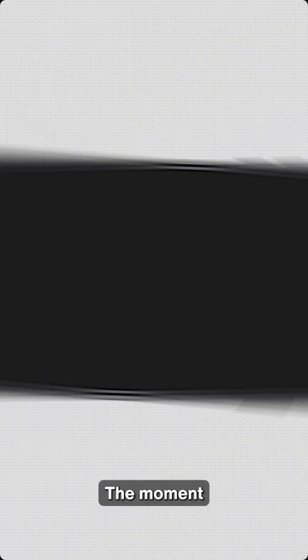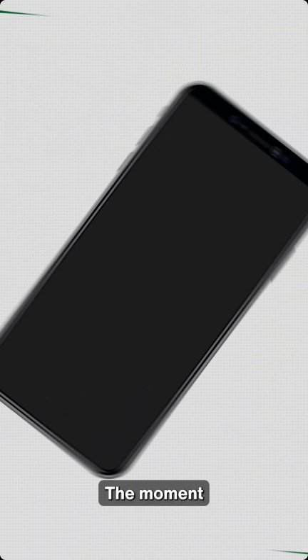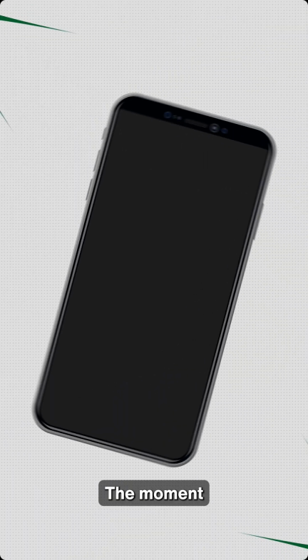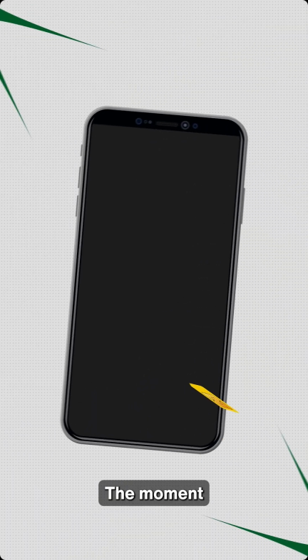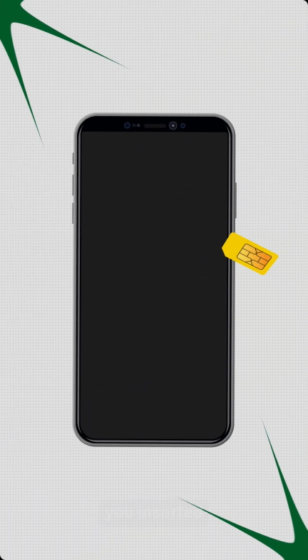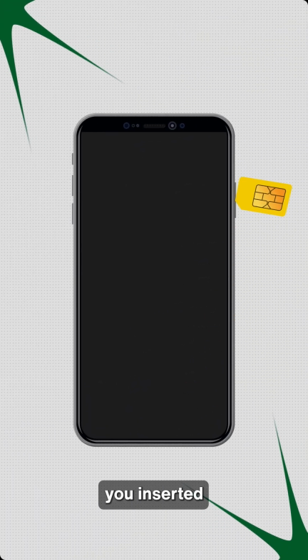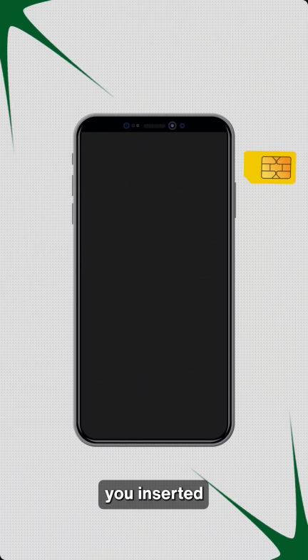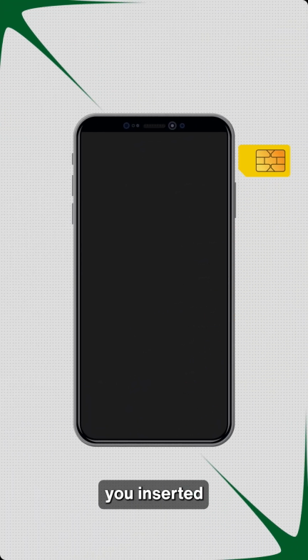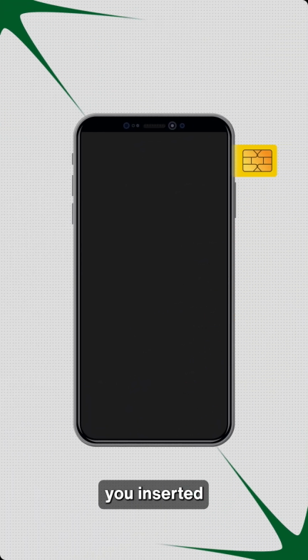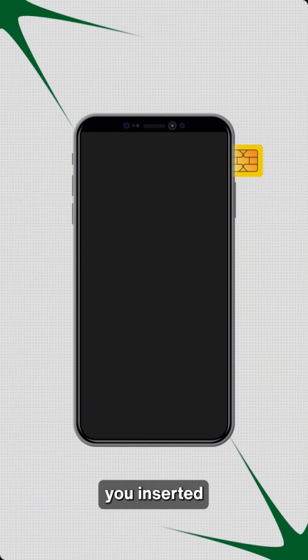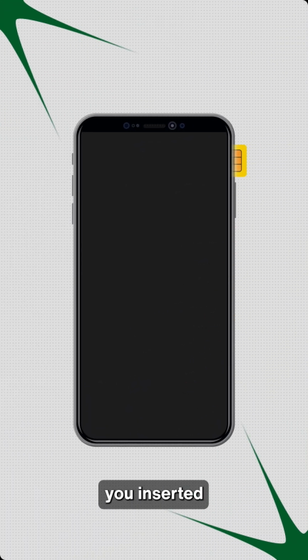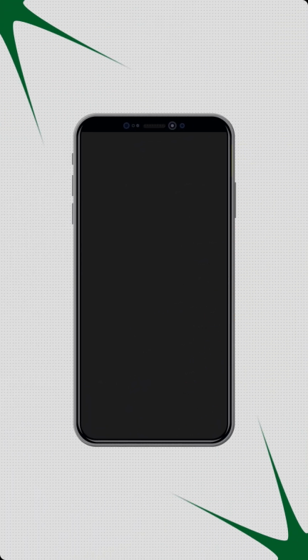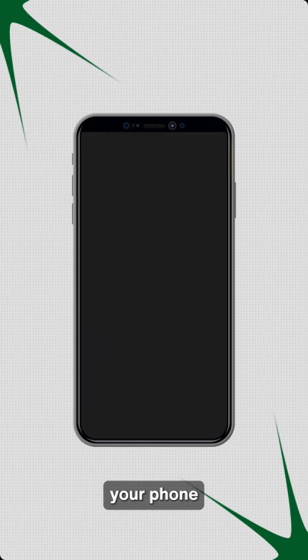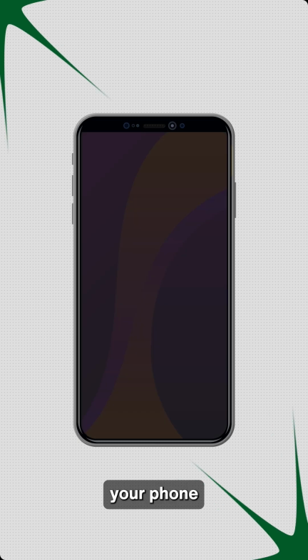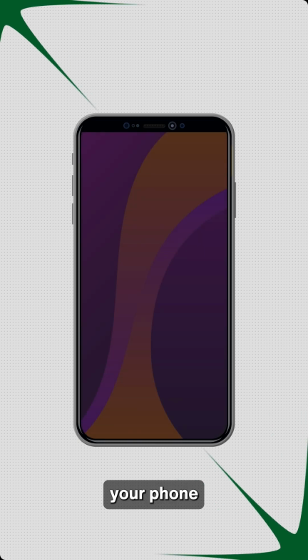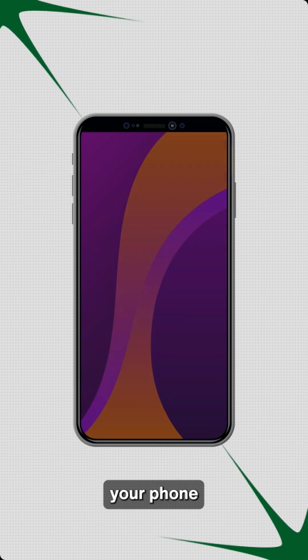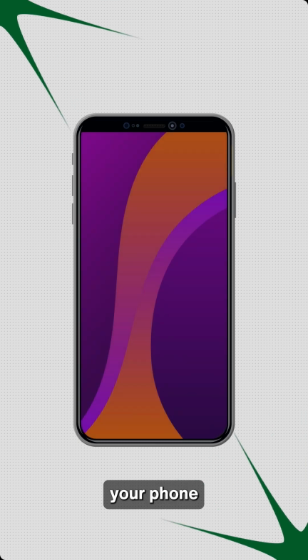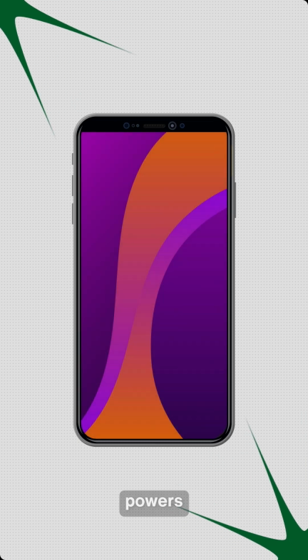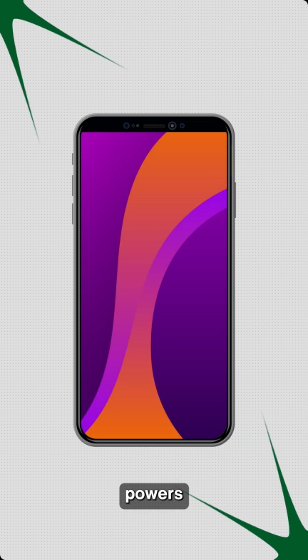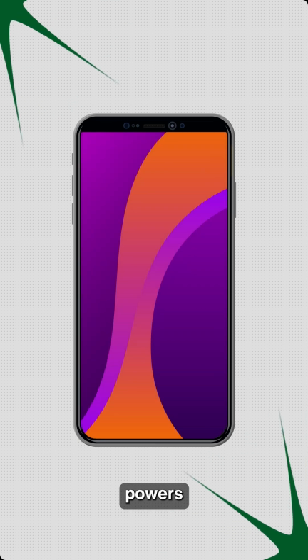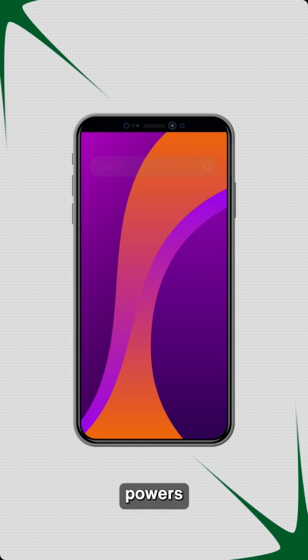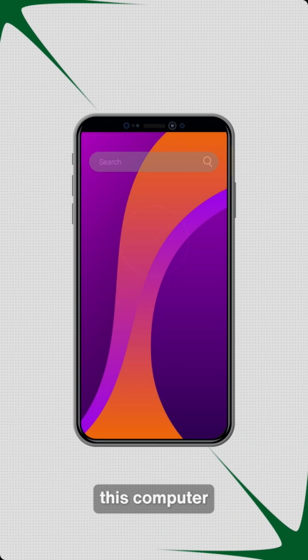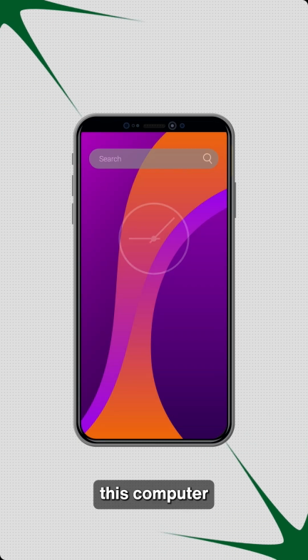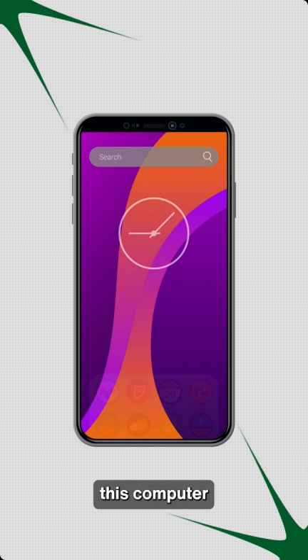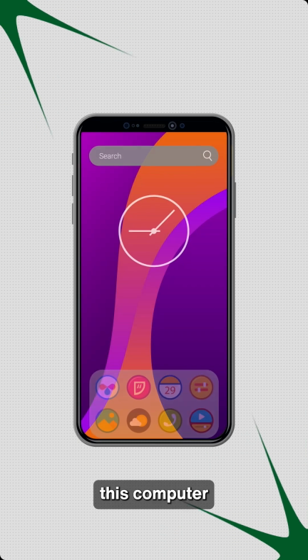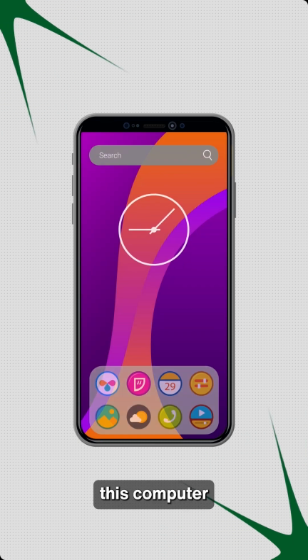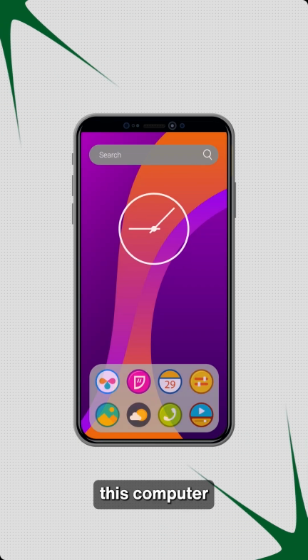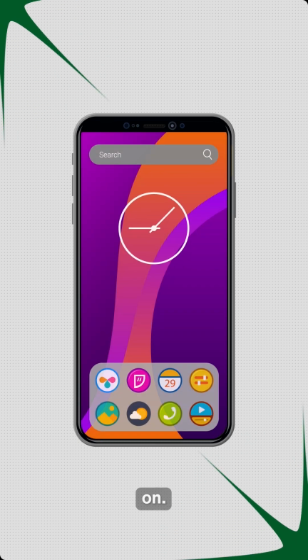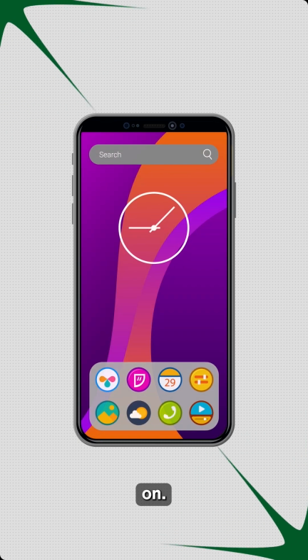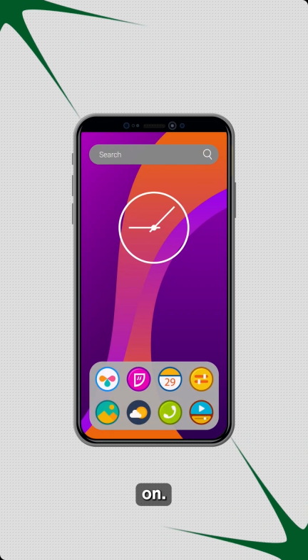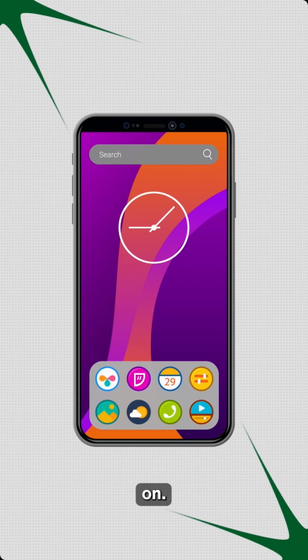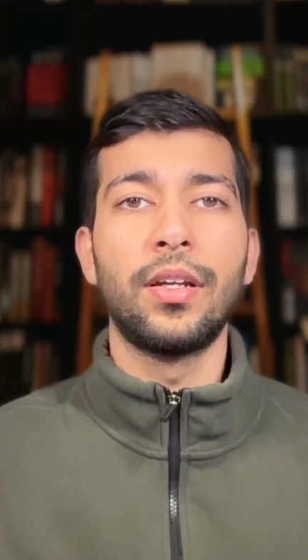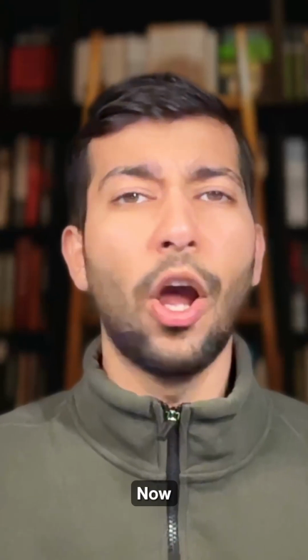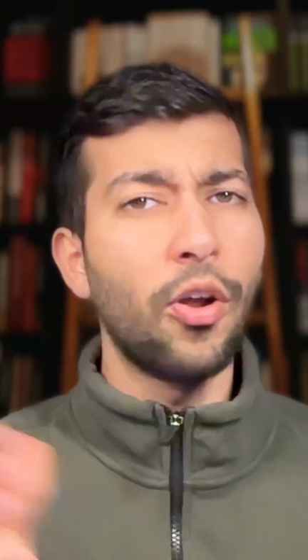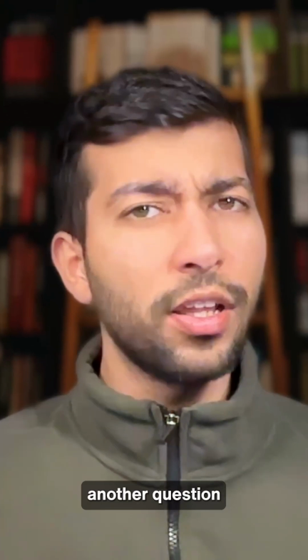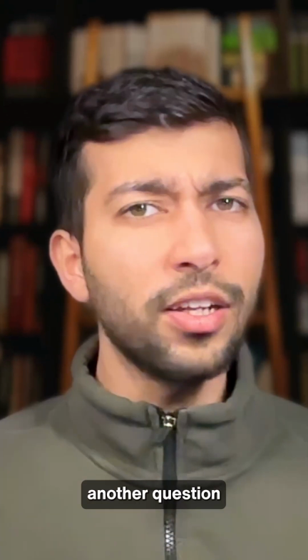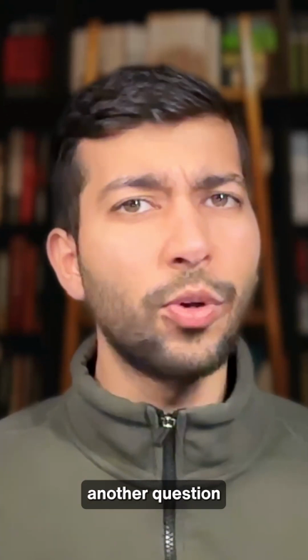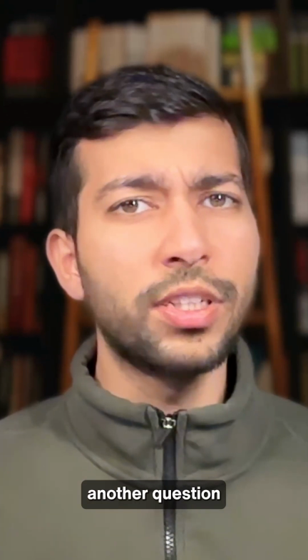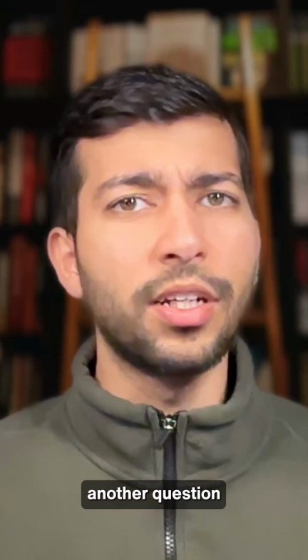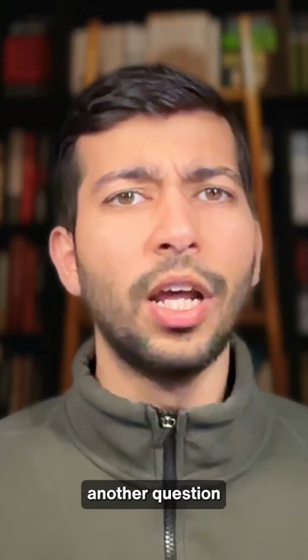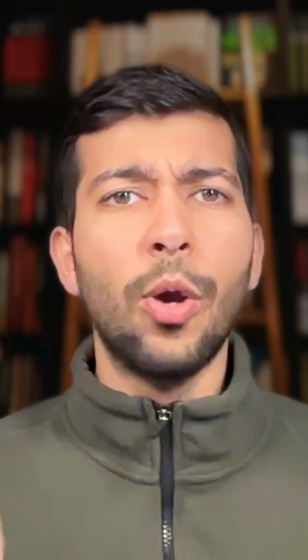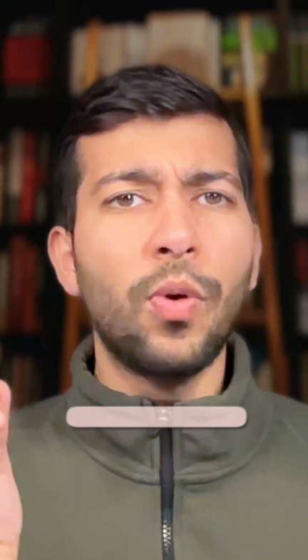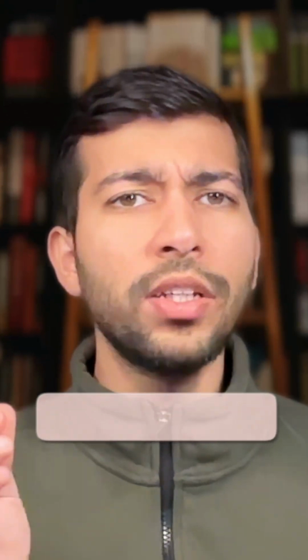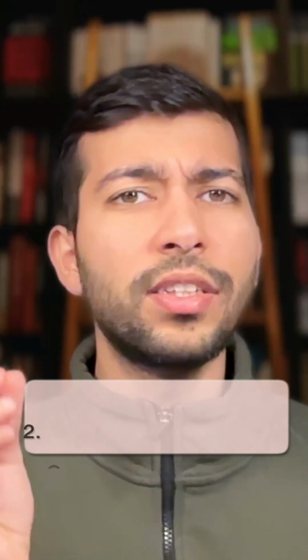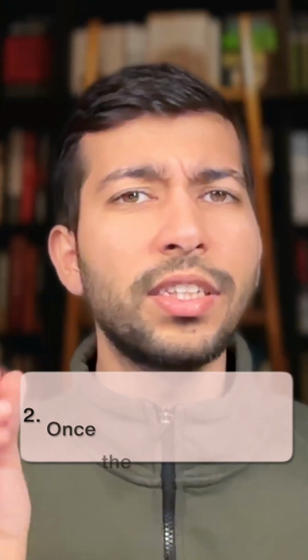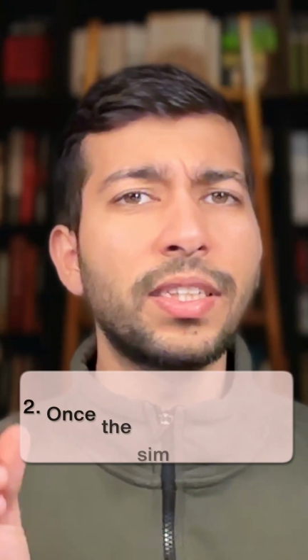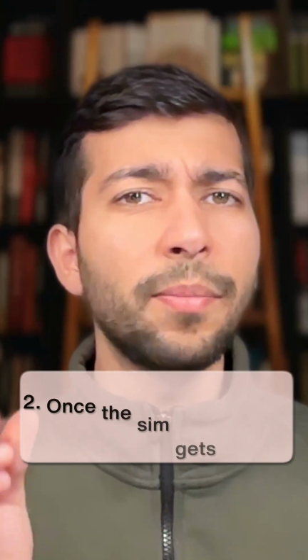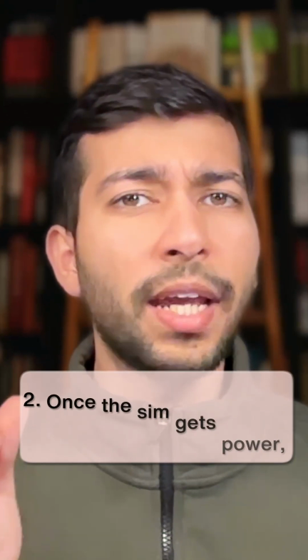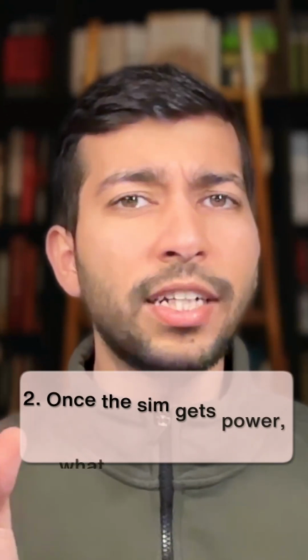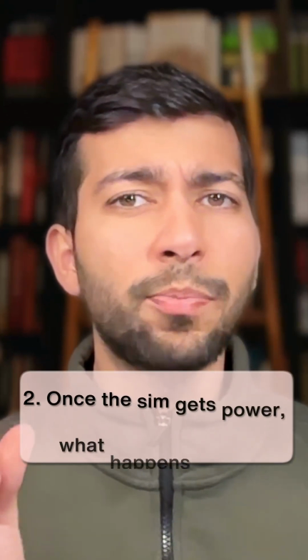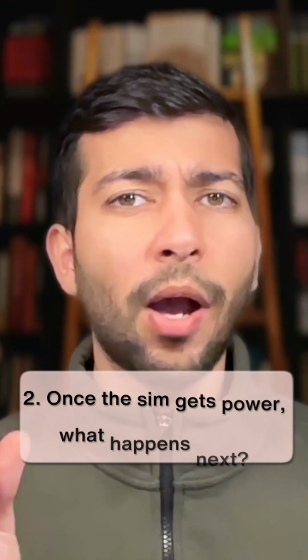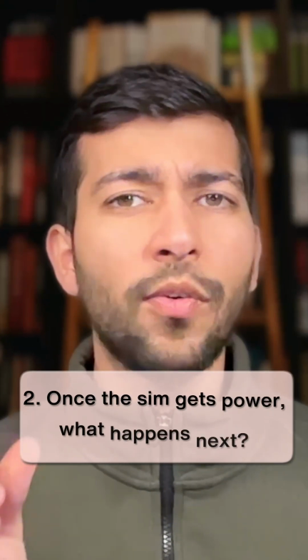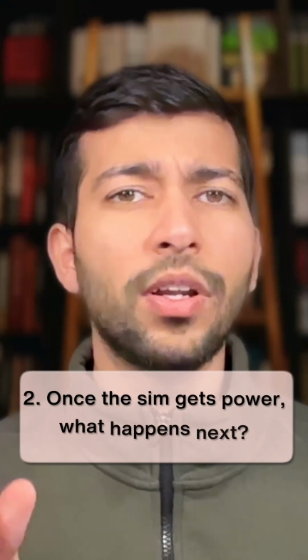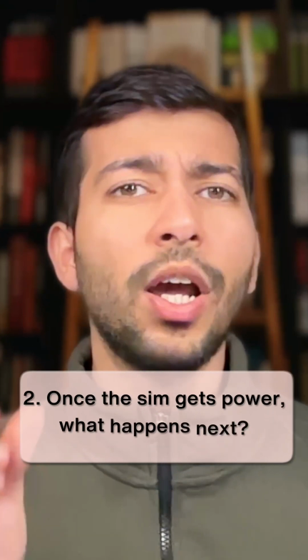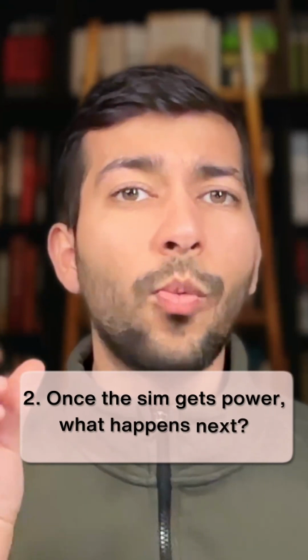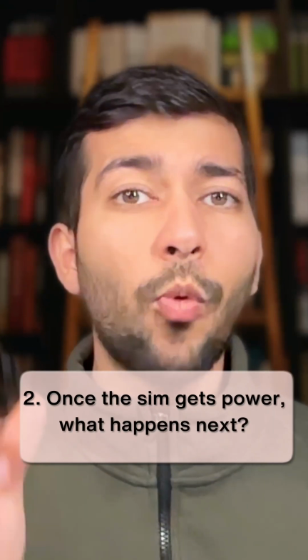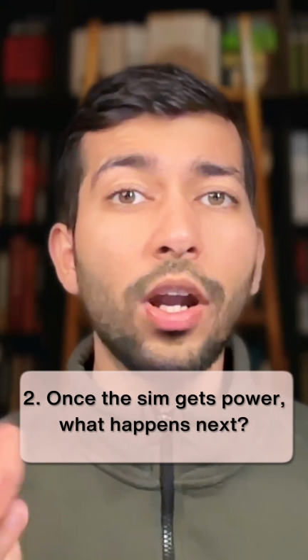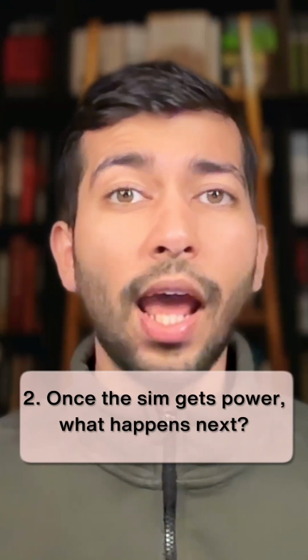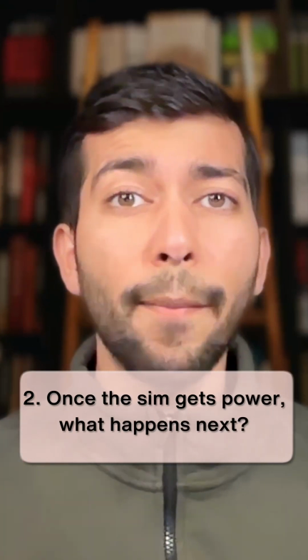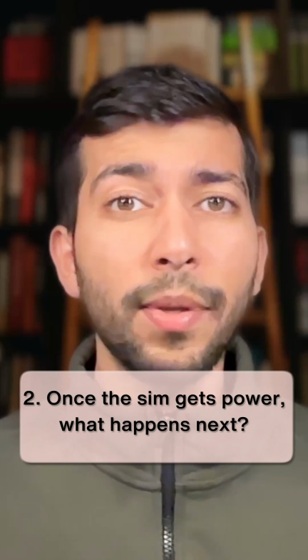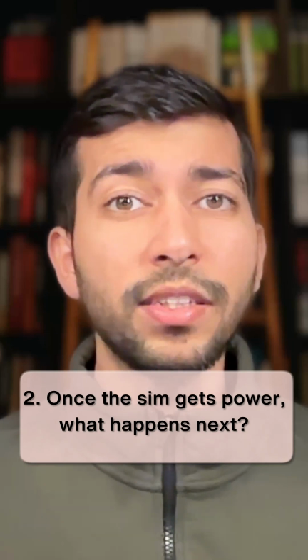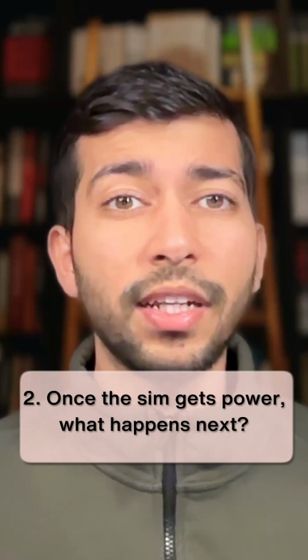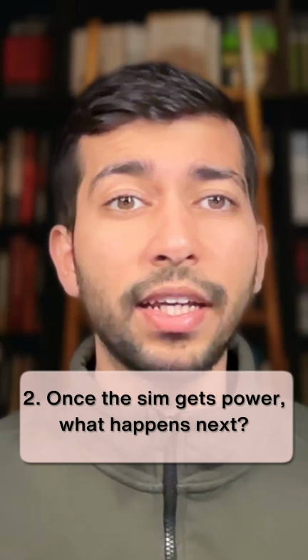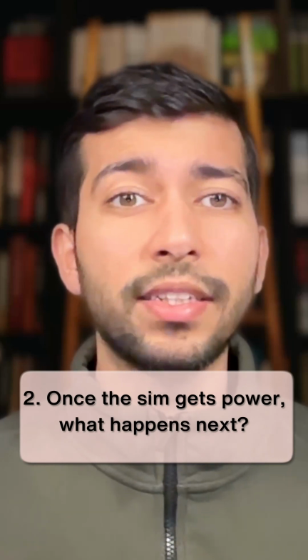The moment you insert it, your phone powers this computer on. Now another question: once the SIM gets power, what happens next?